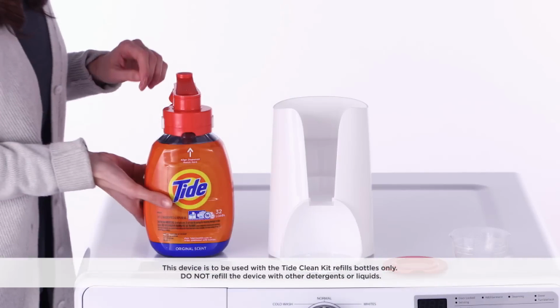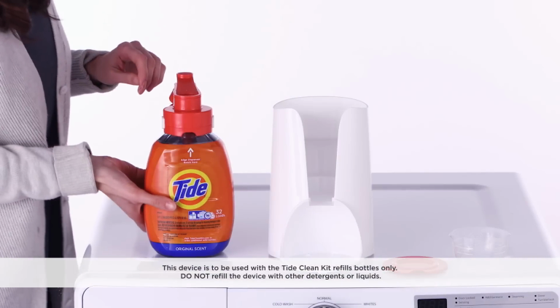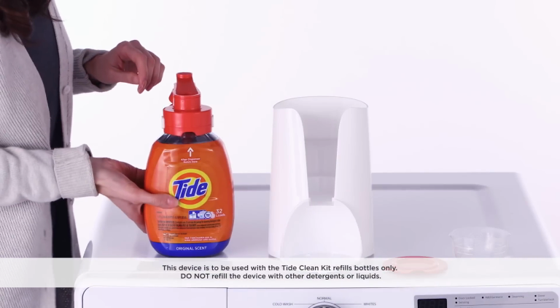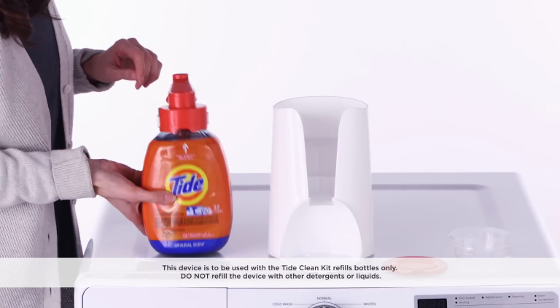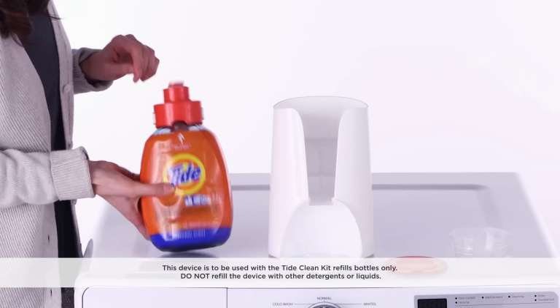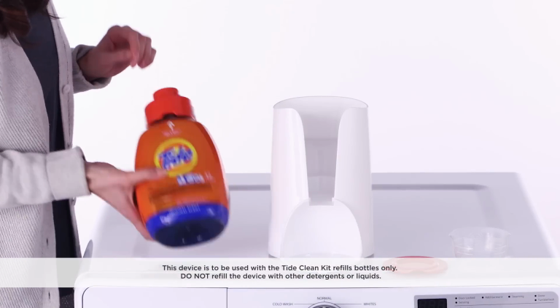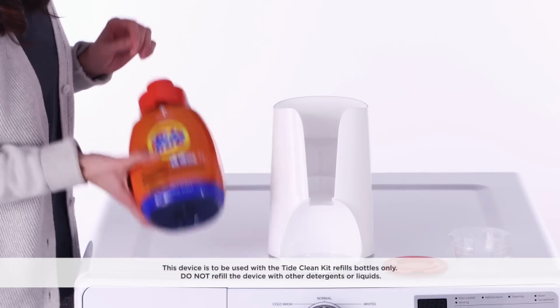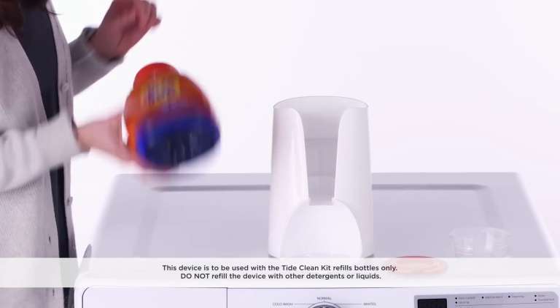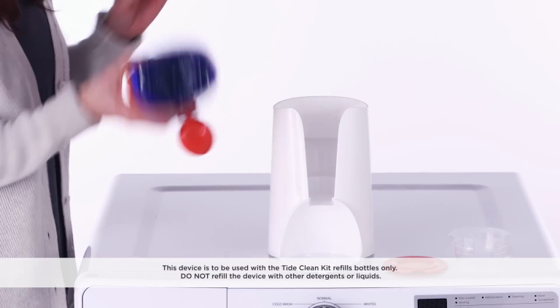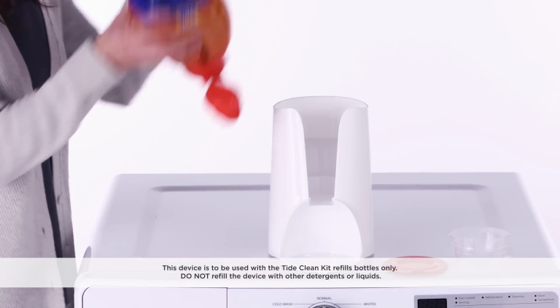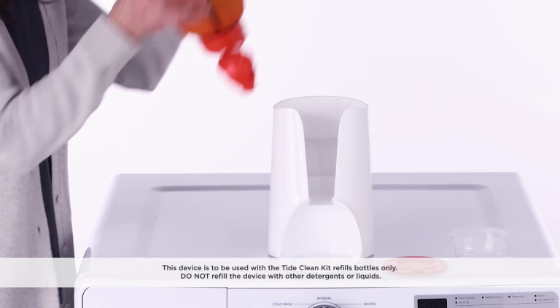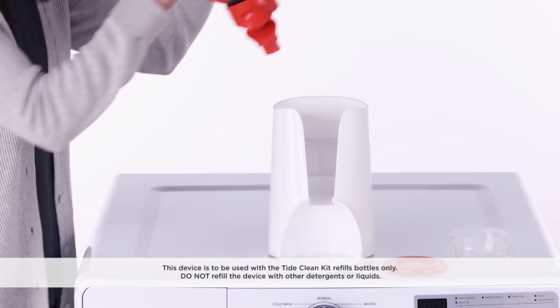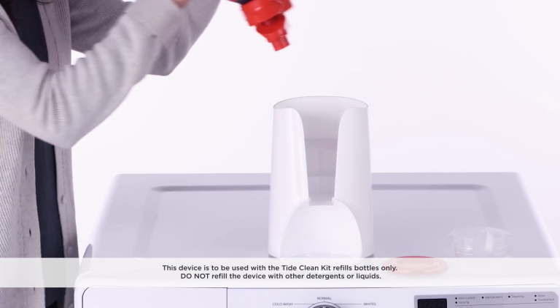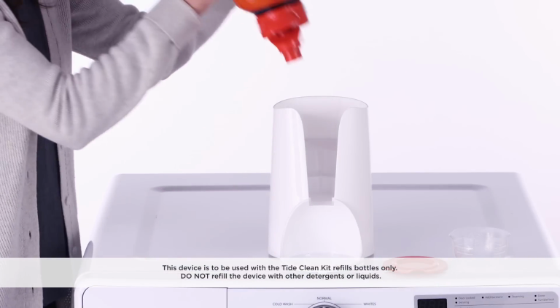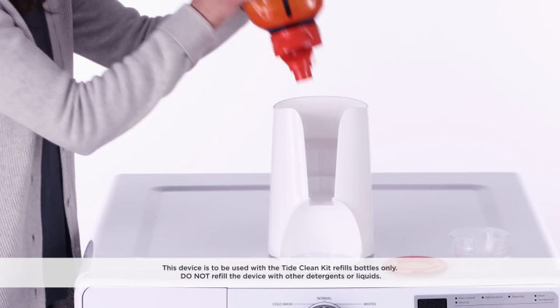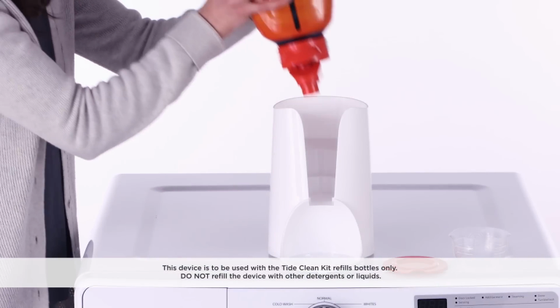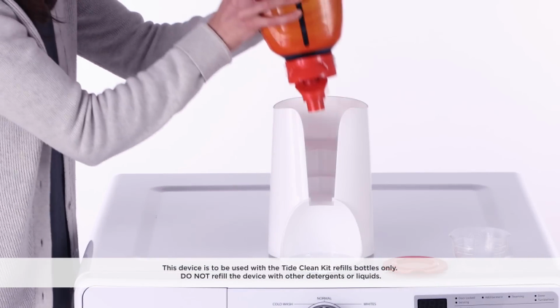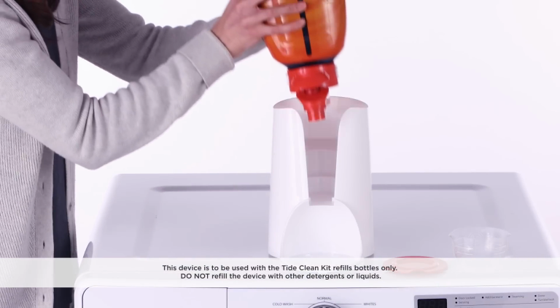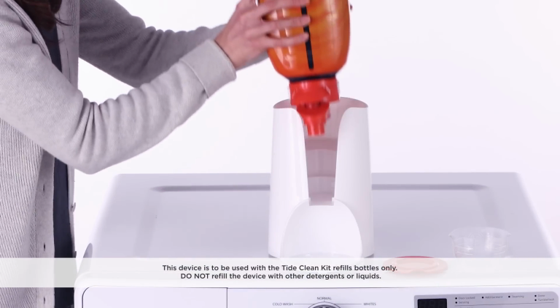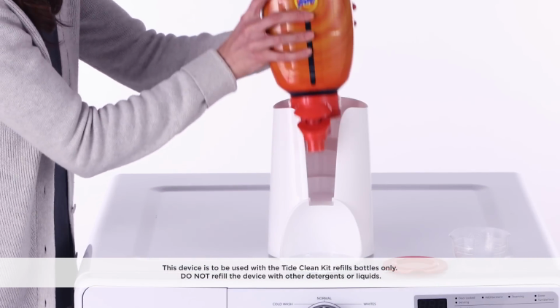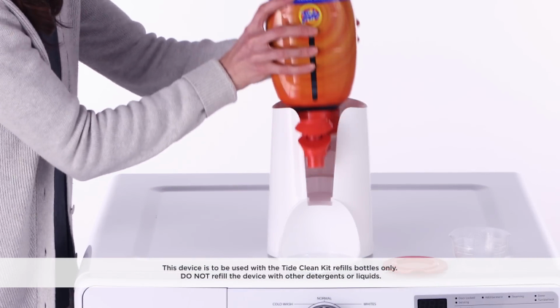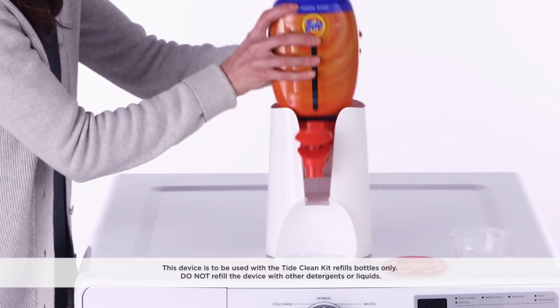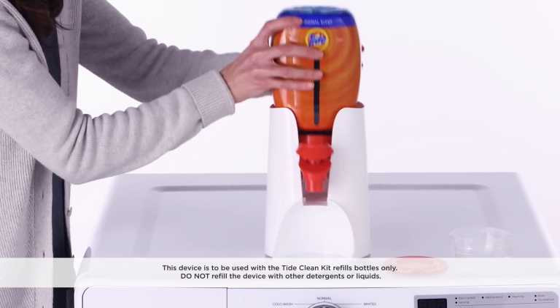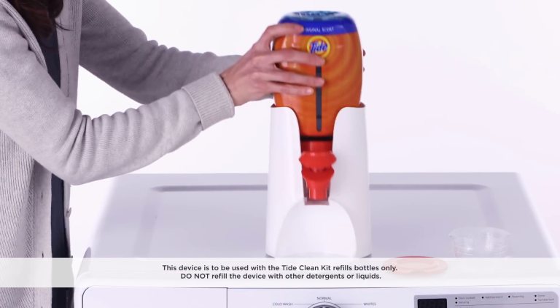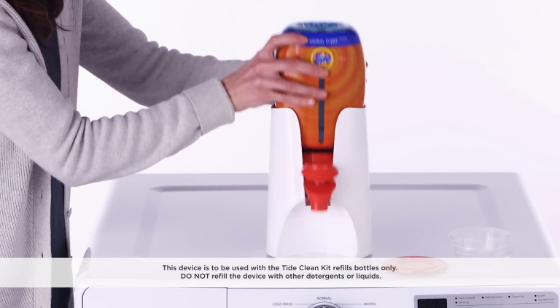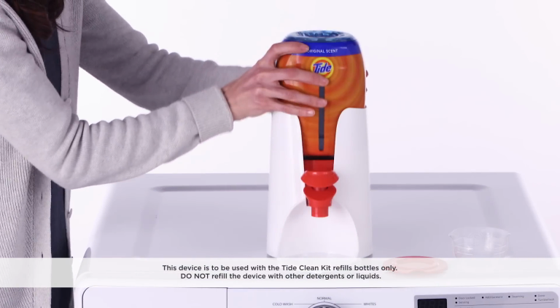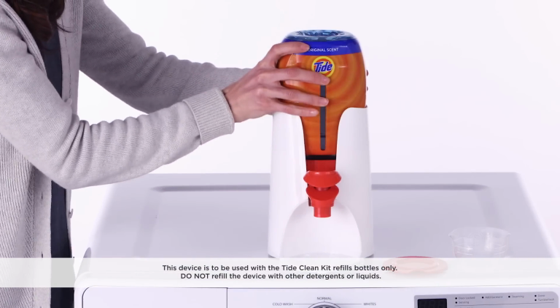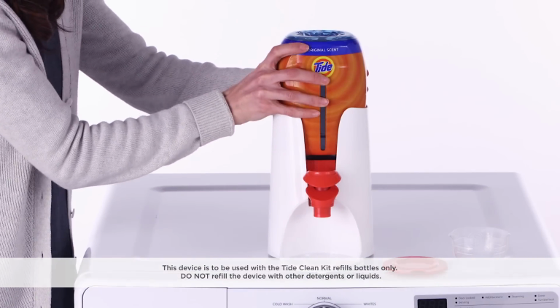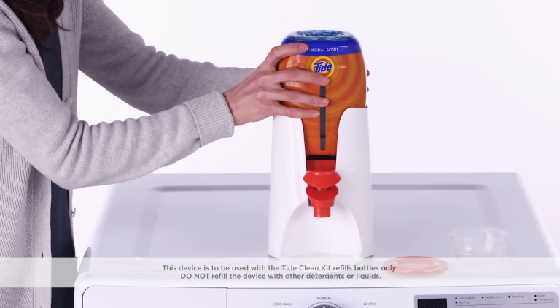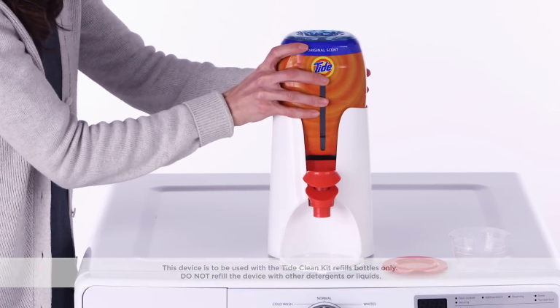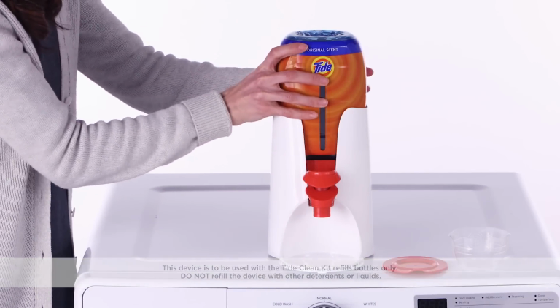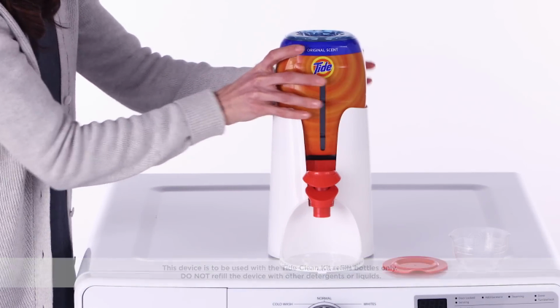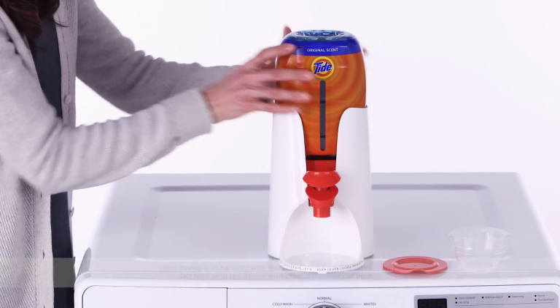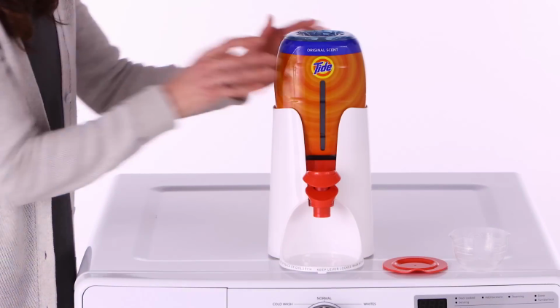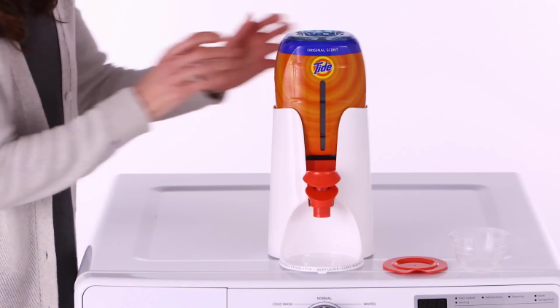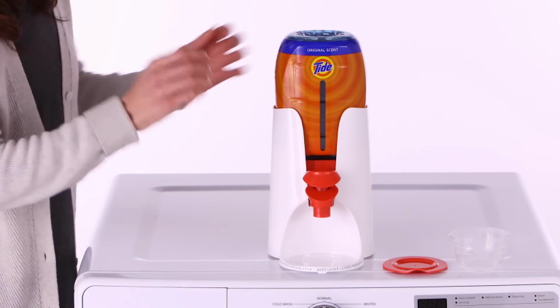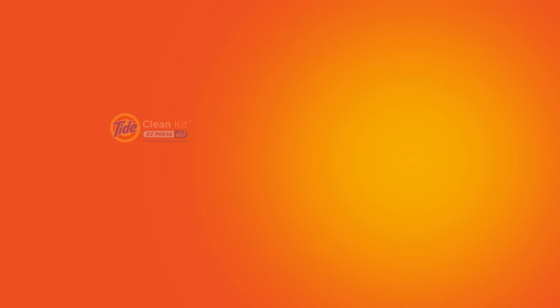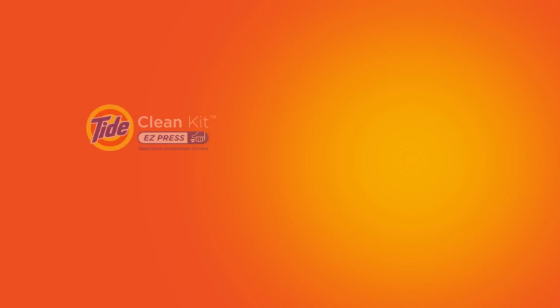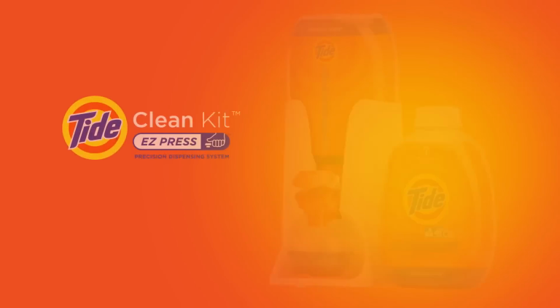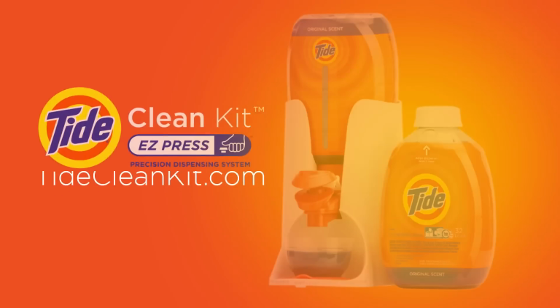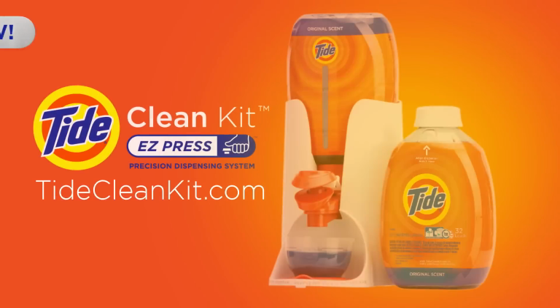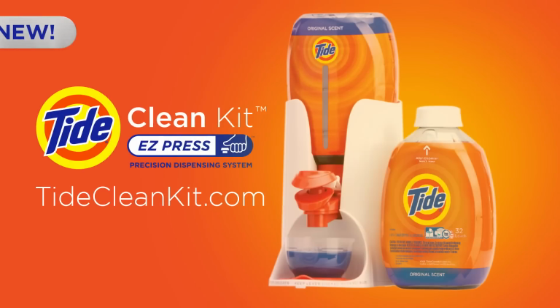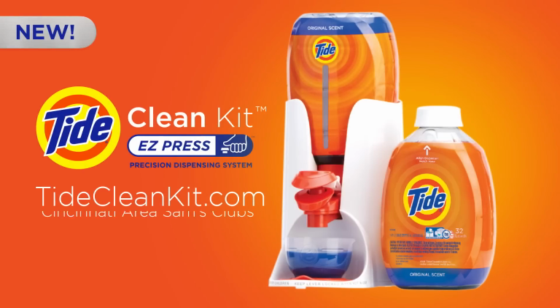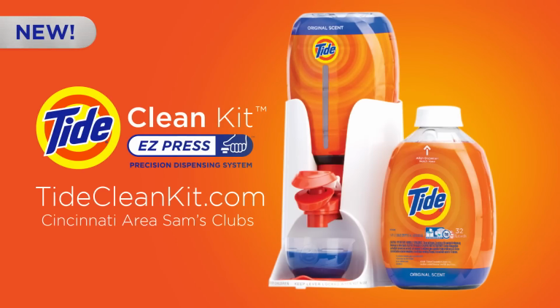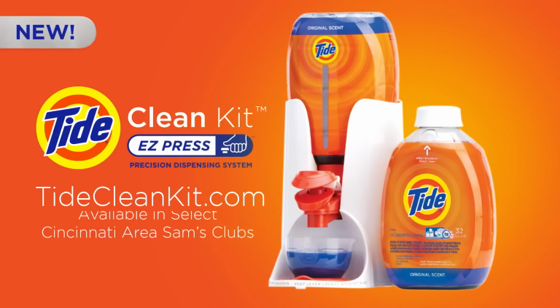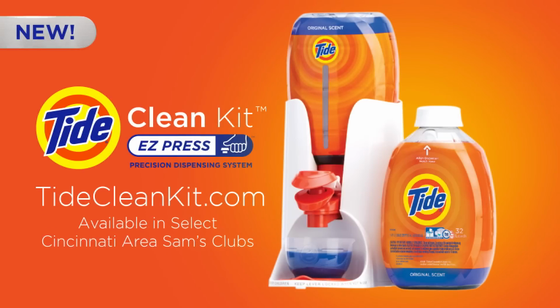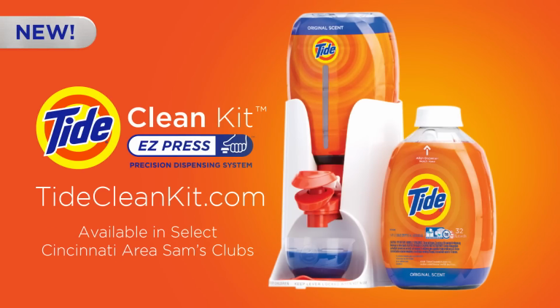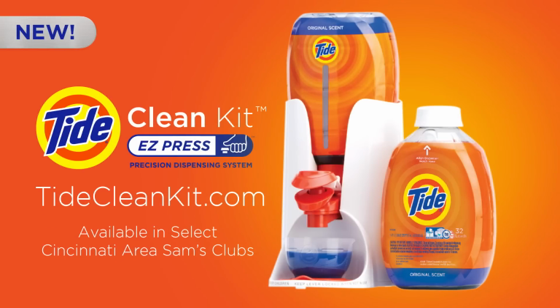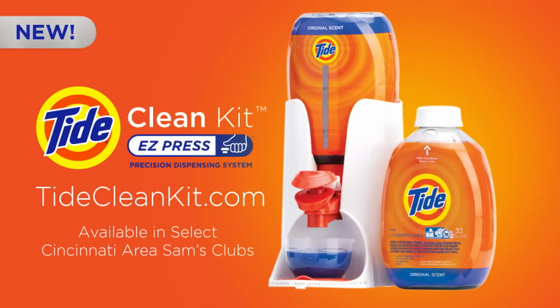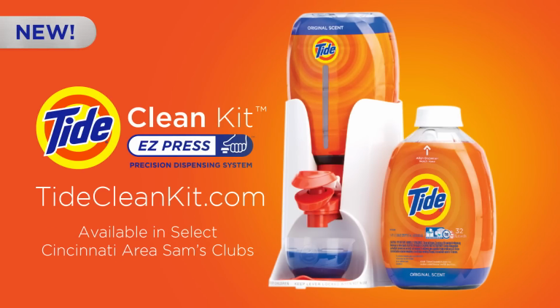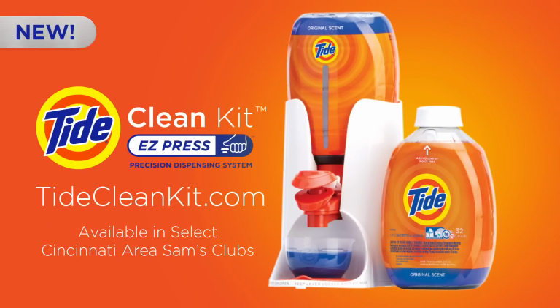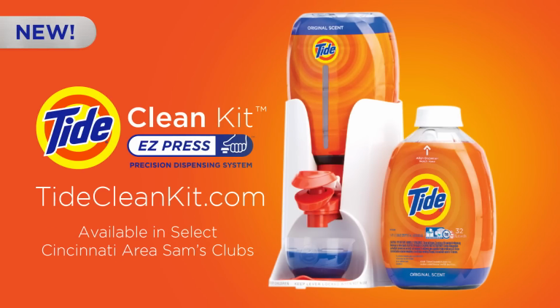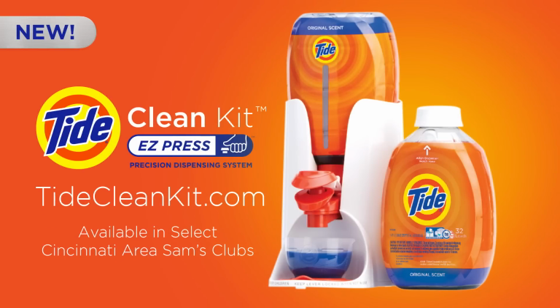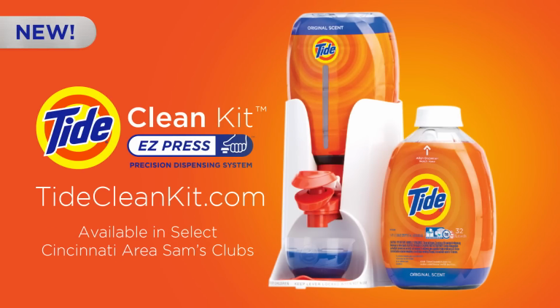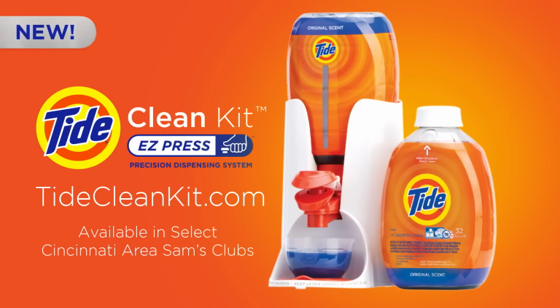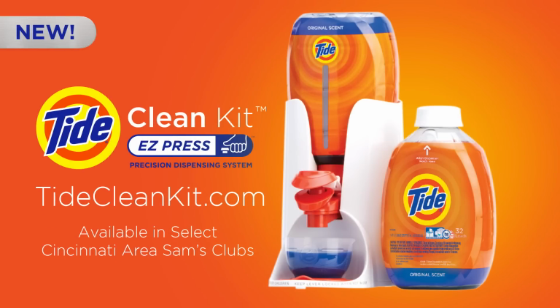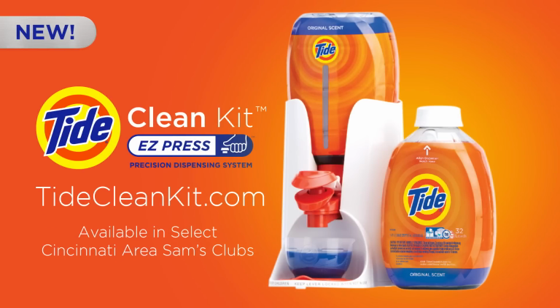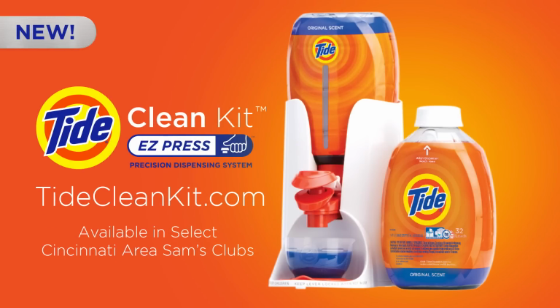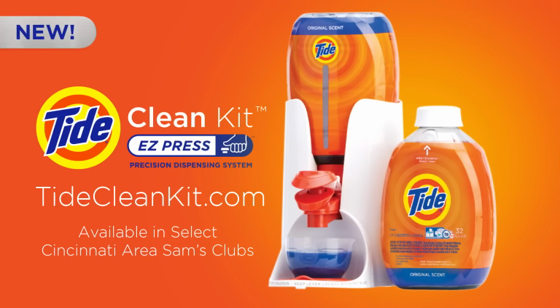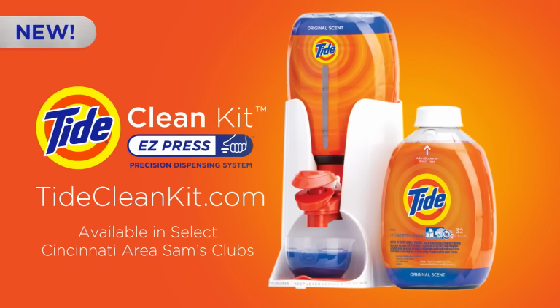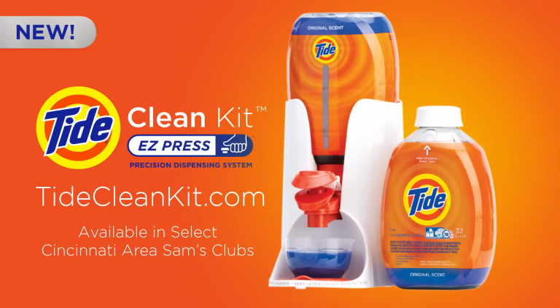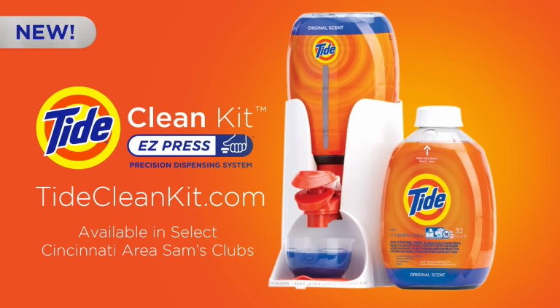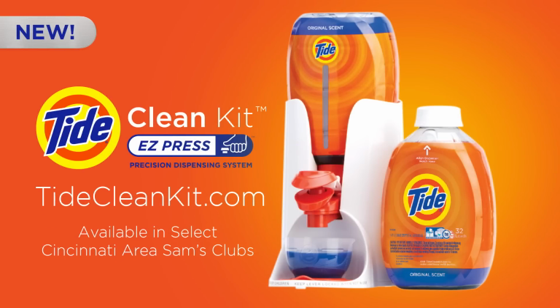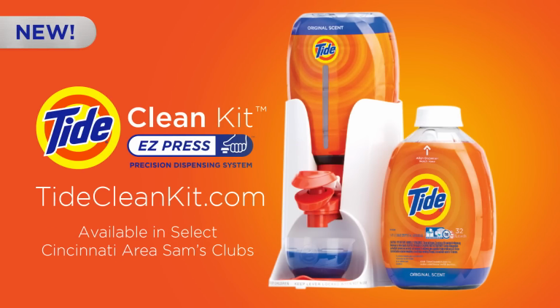Refills are simple to replace and ordering is simple to do. To learn more, visit tidecleankit.com.